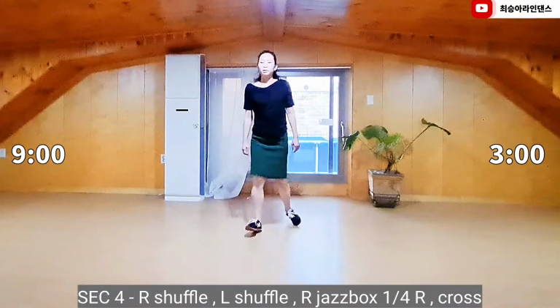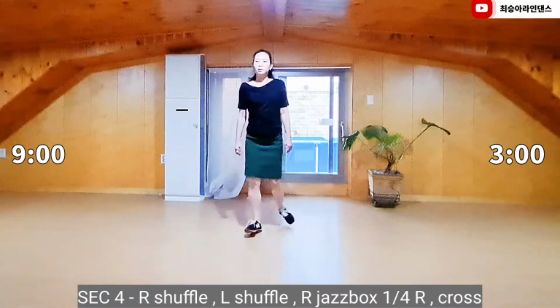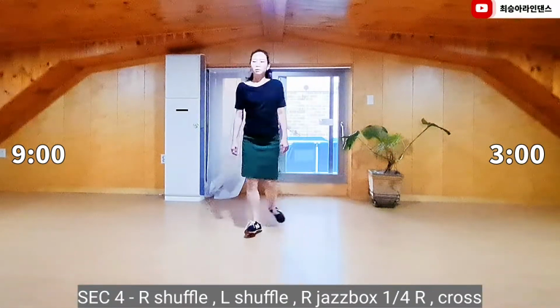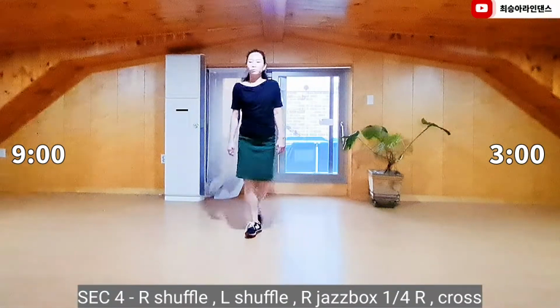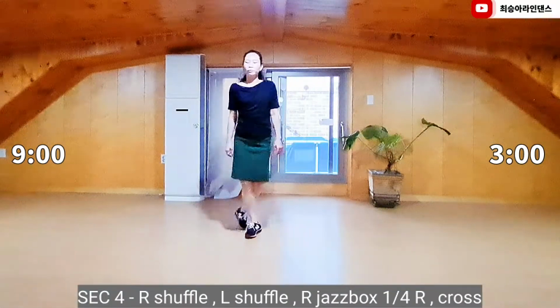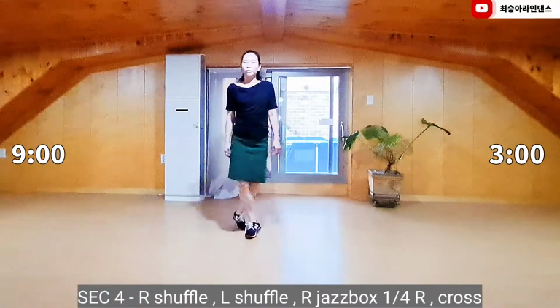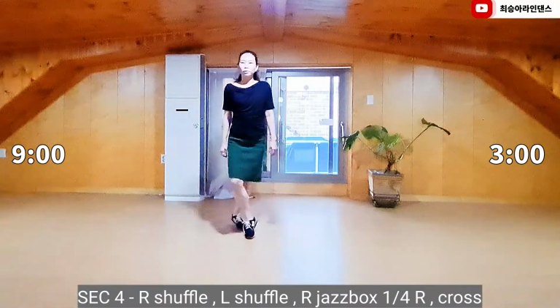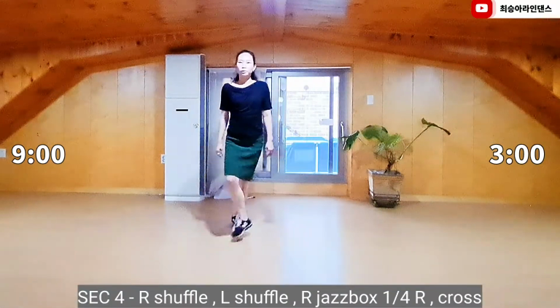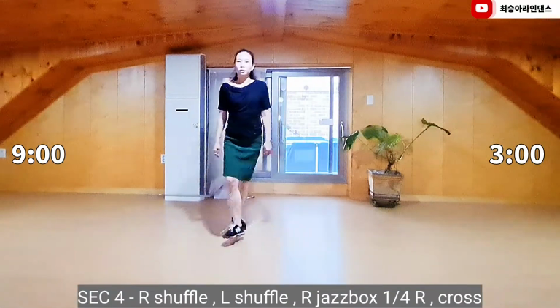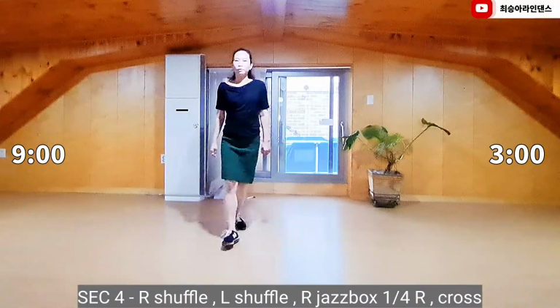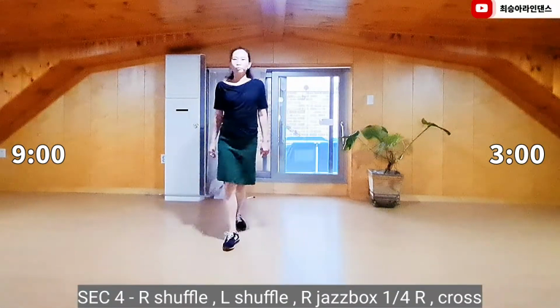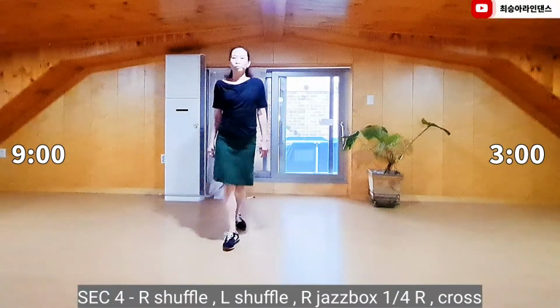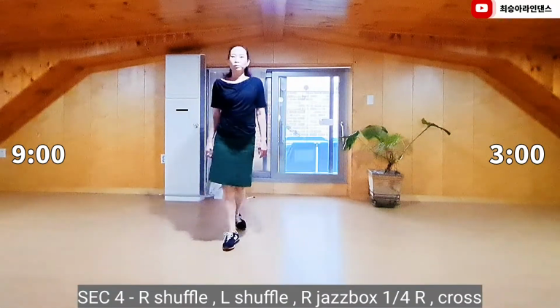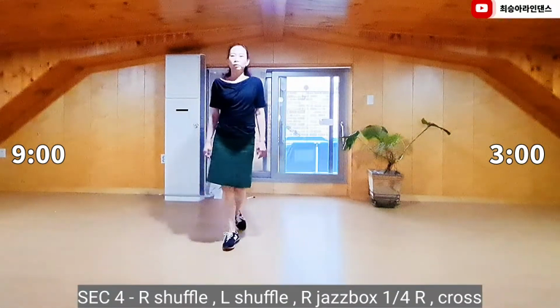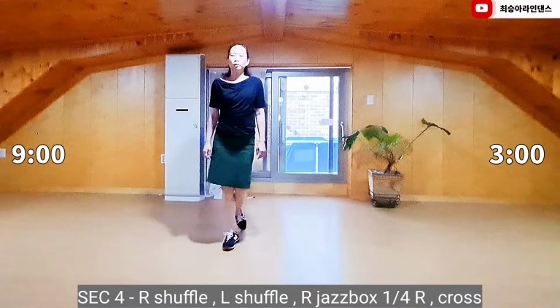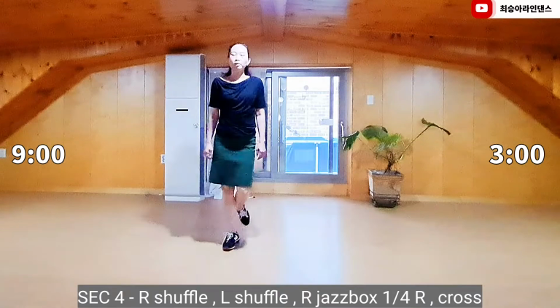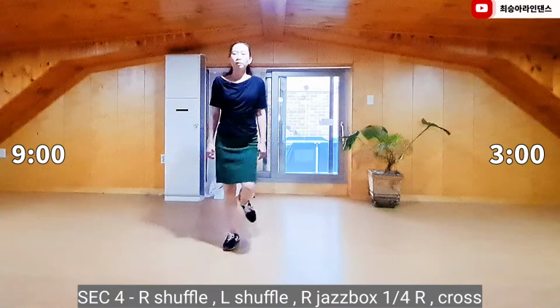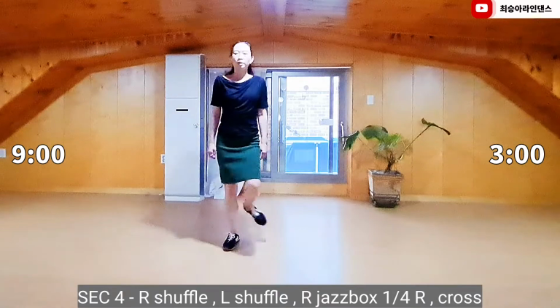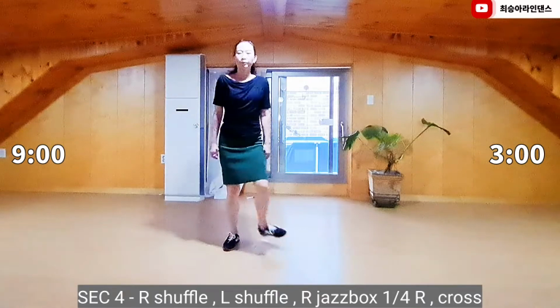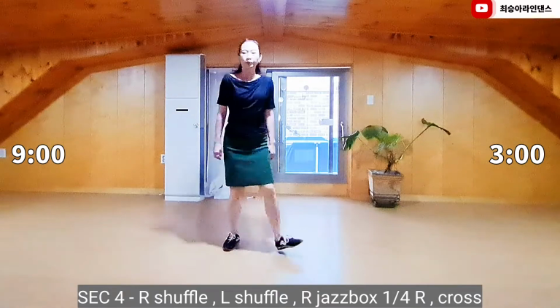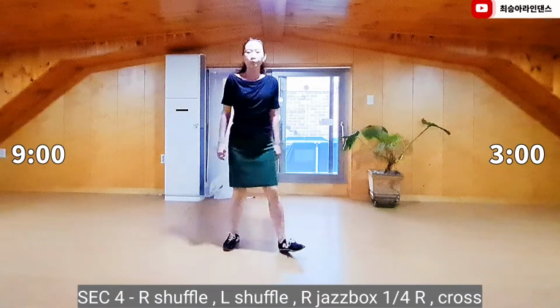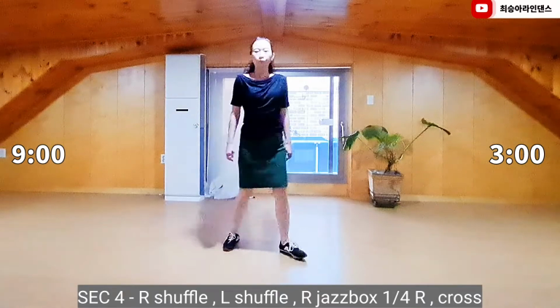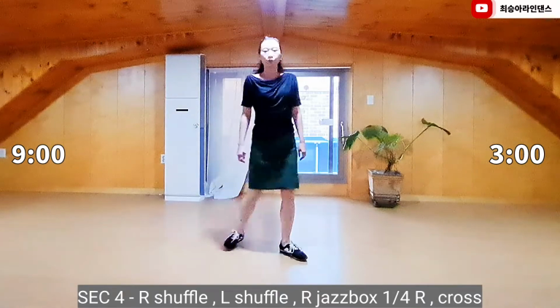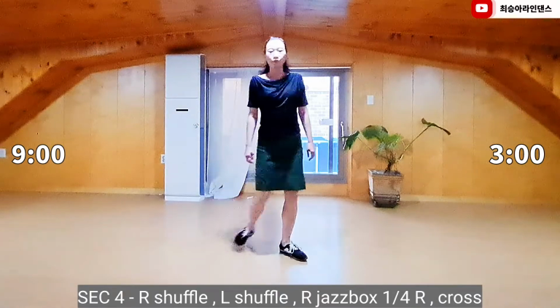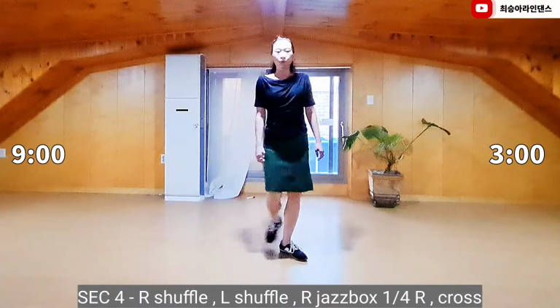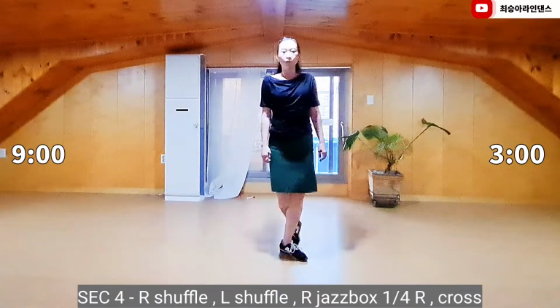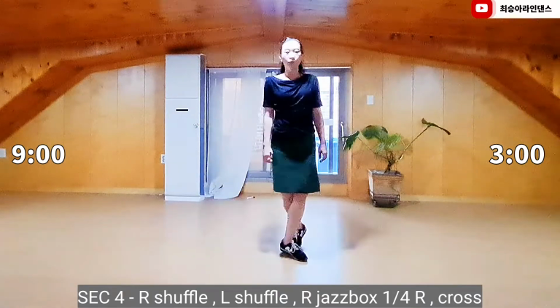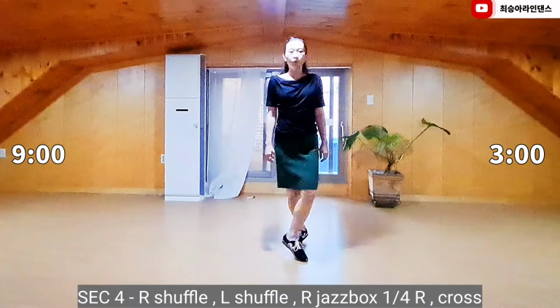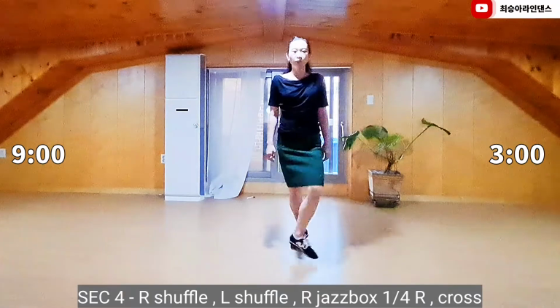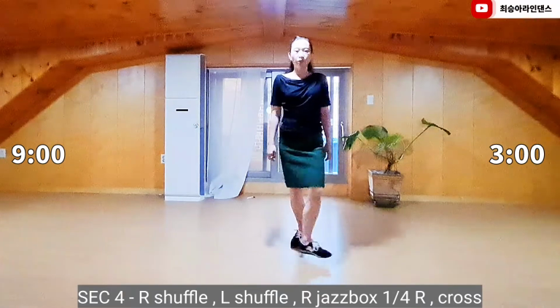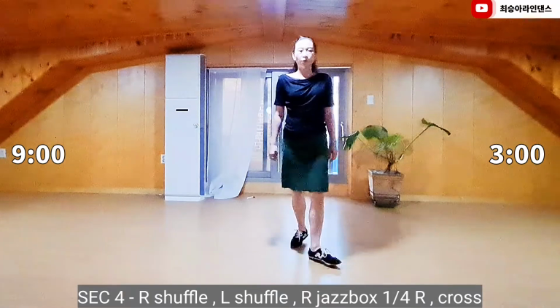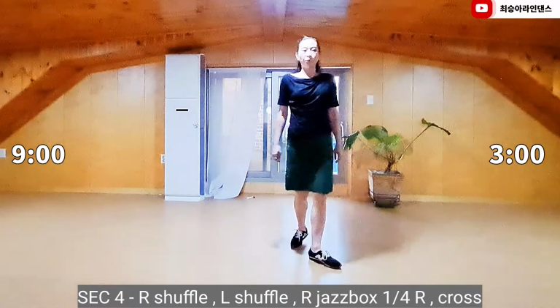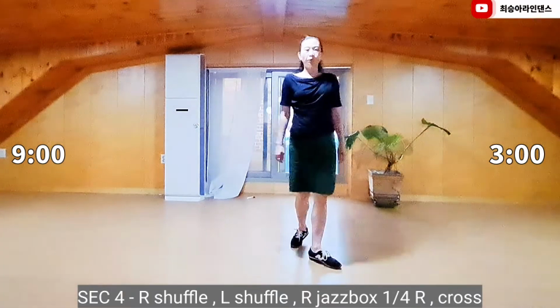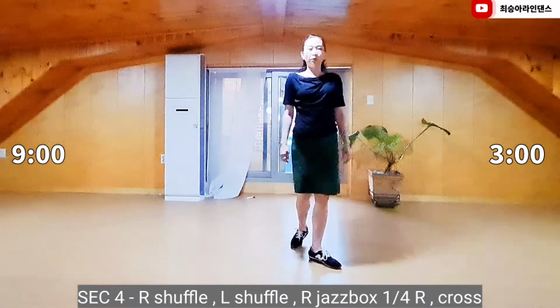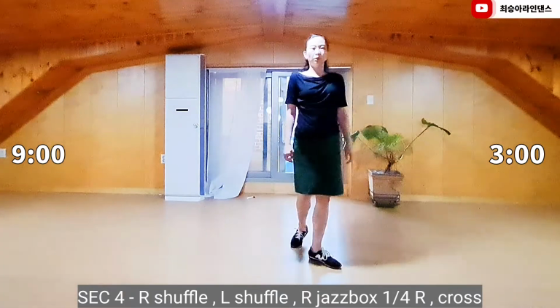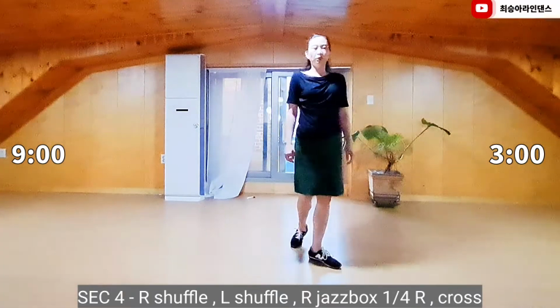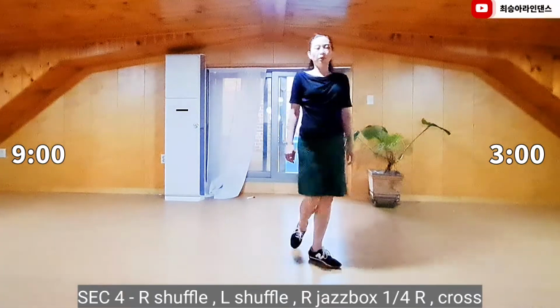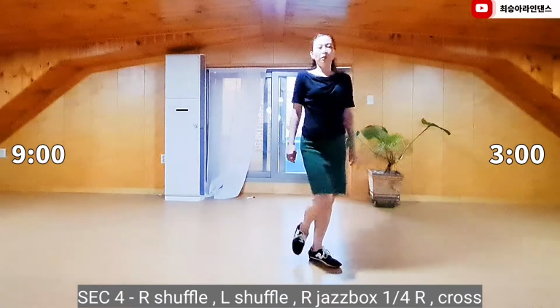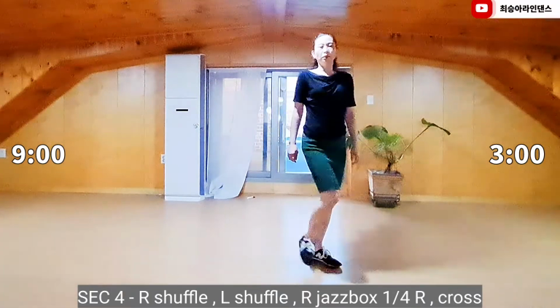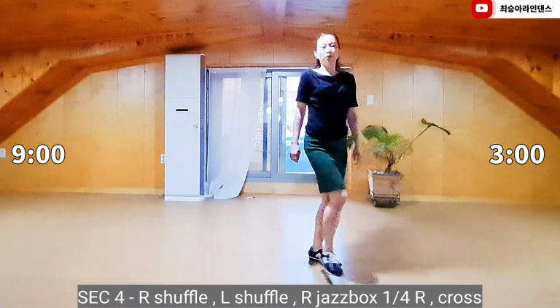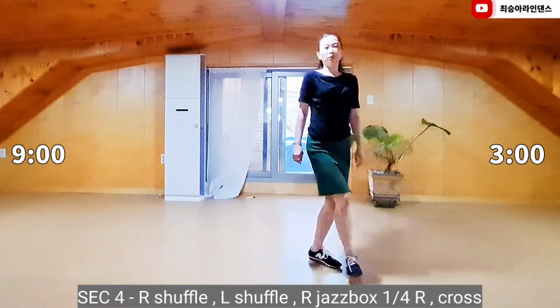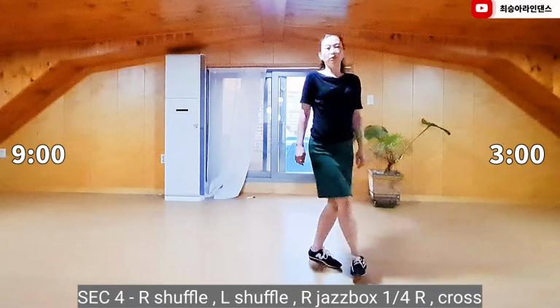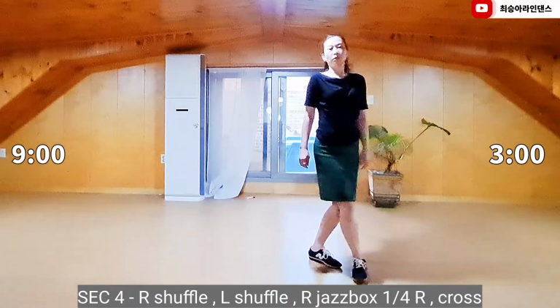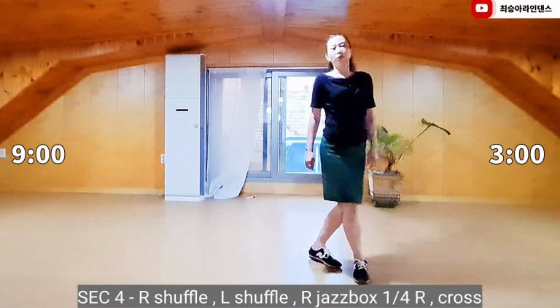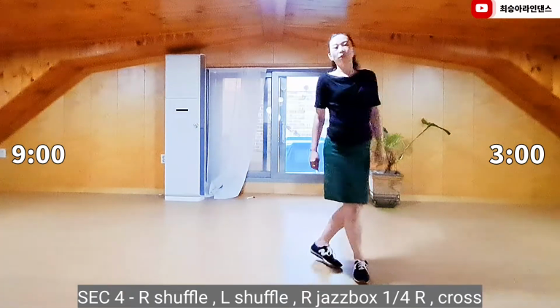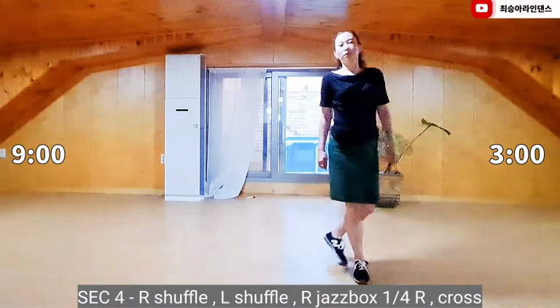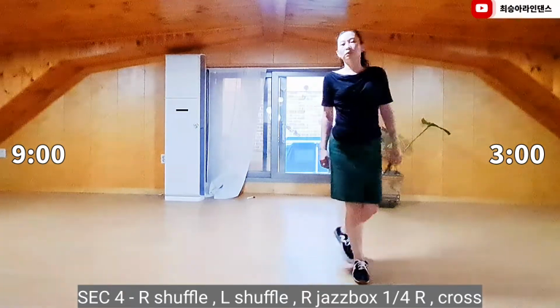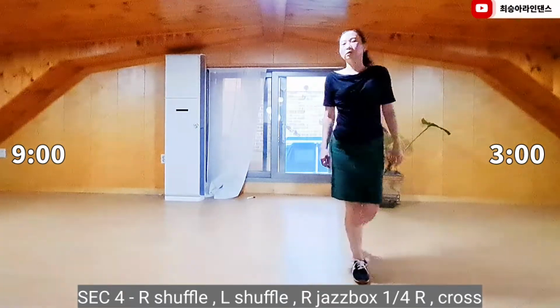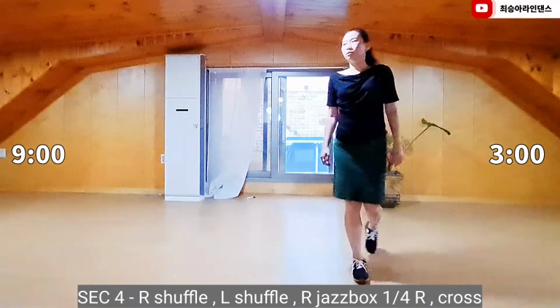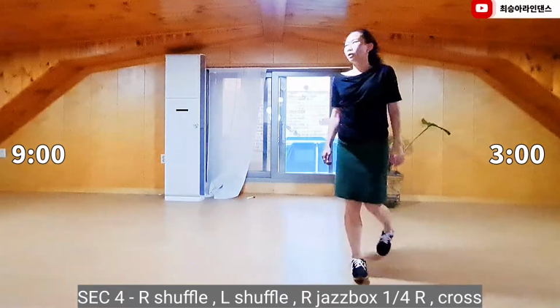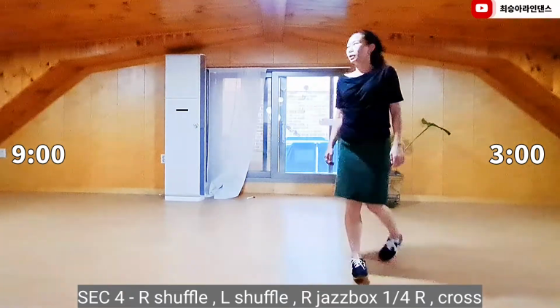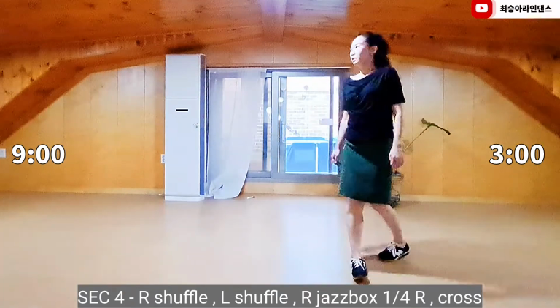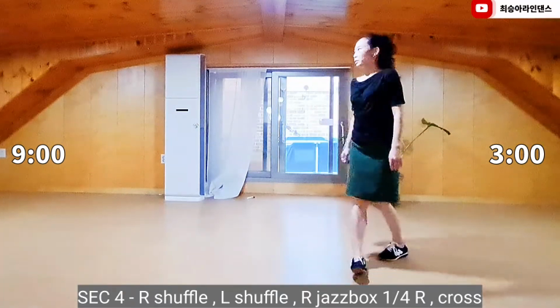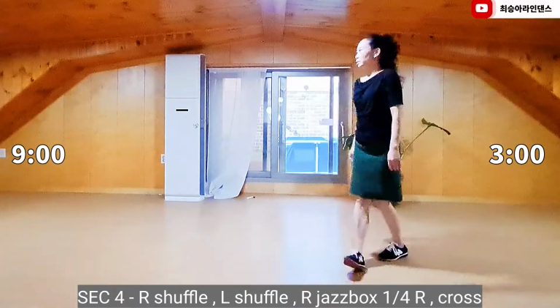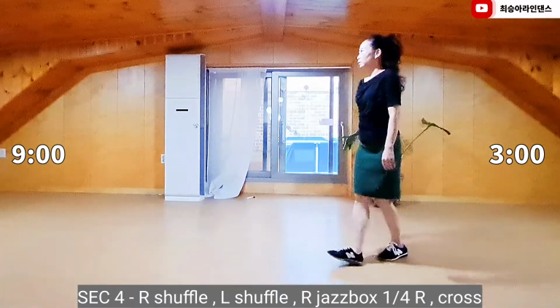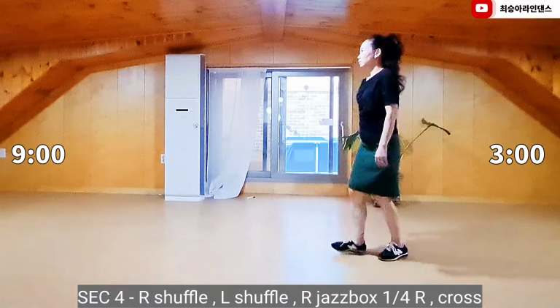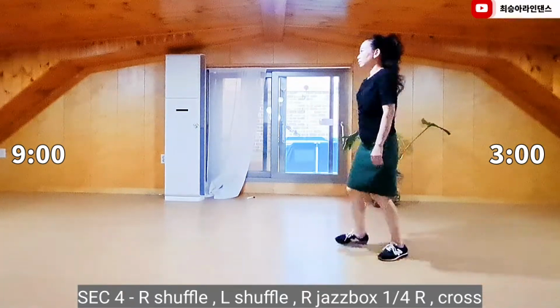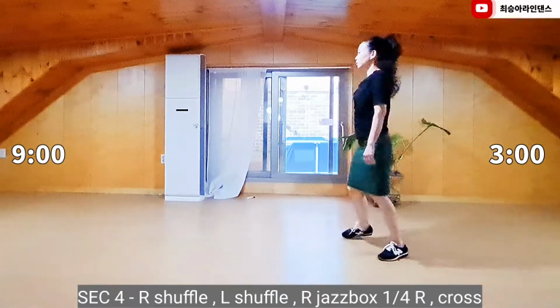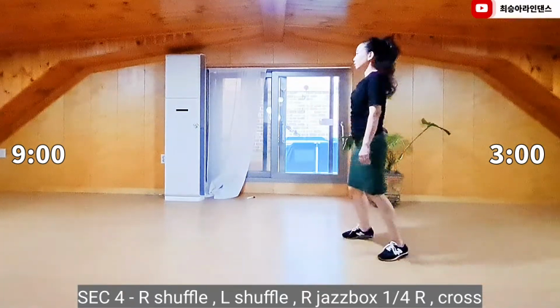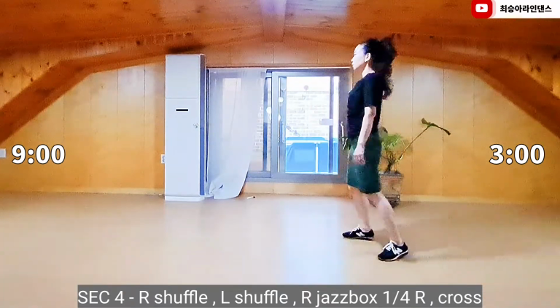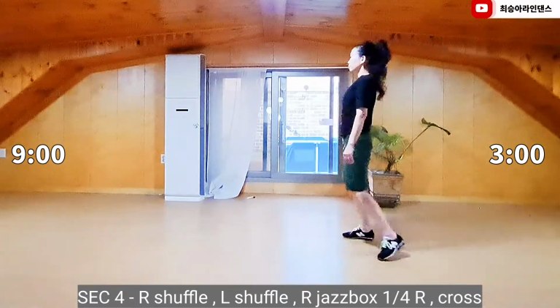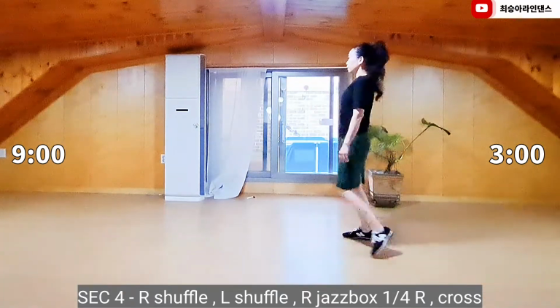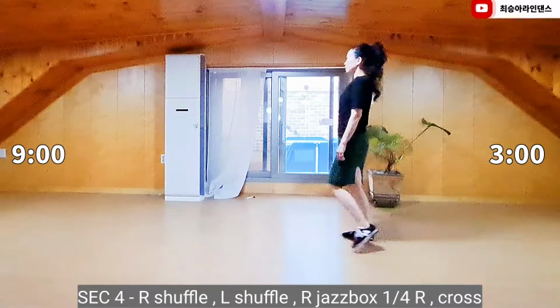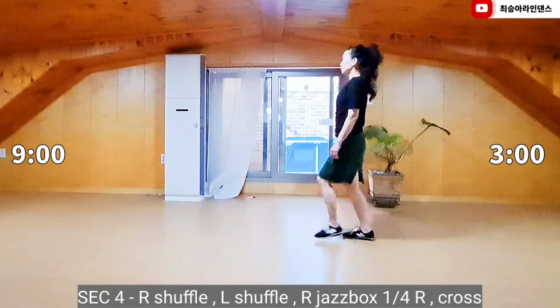Section 4. Right foot, forward shuffle. Left foot, forward shuffle. Curl turn to right, hitch box, cross.